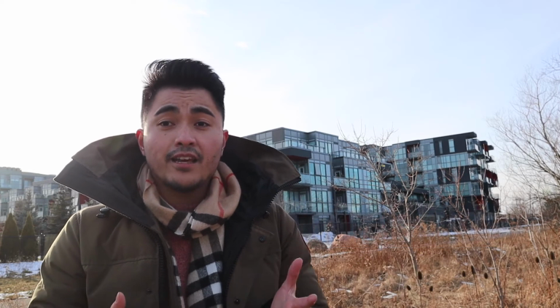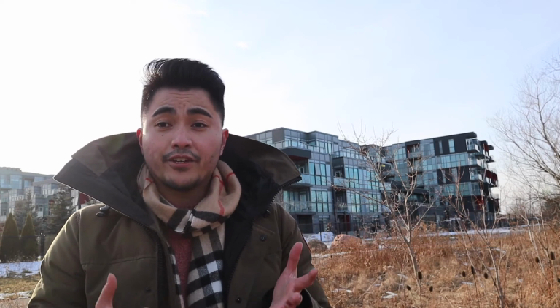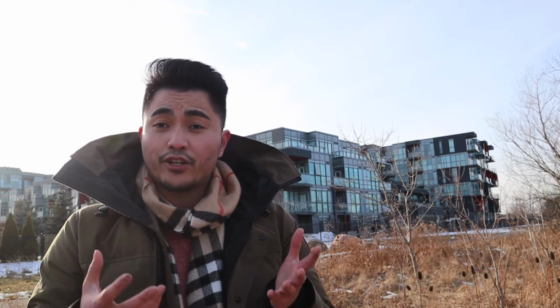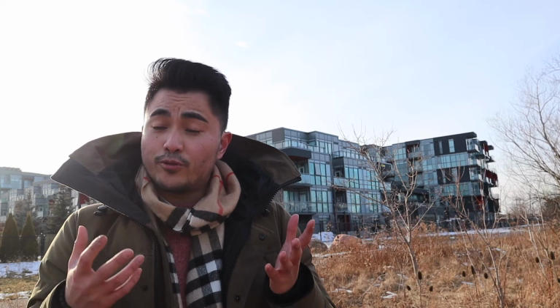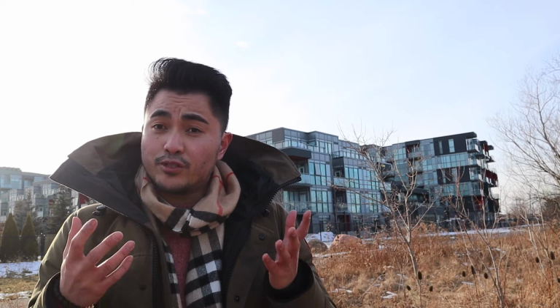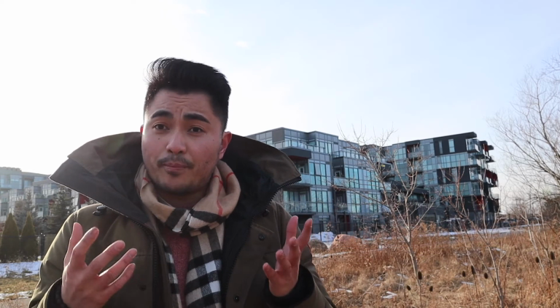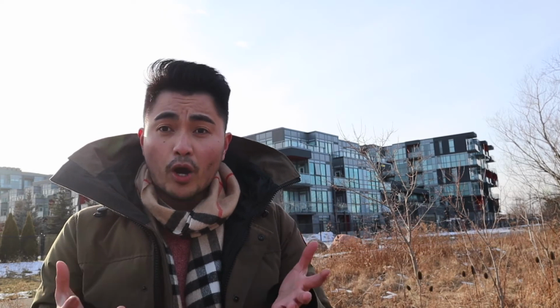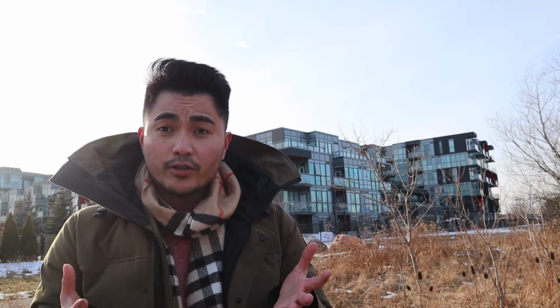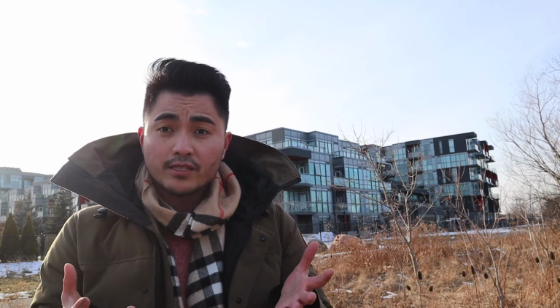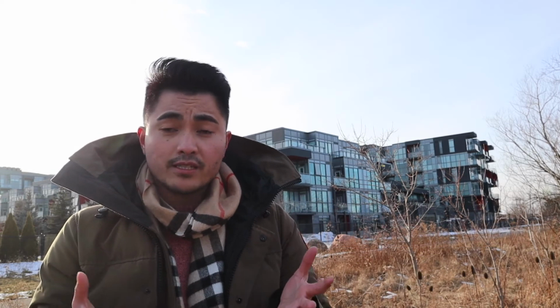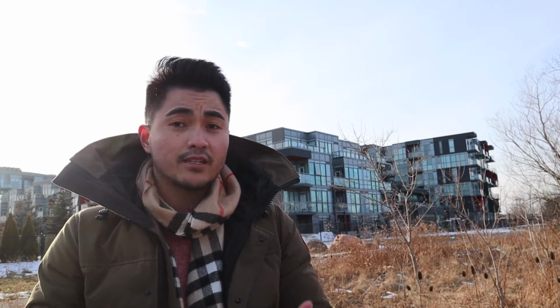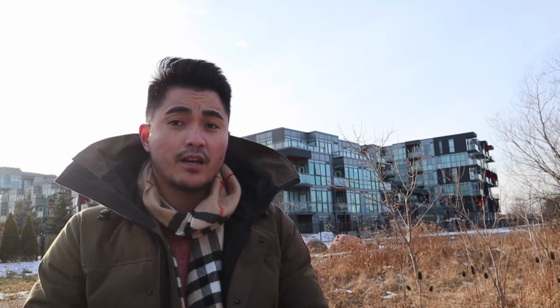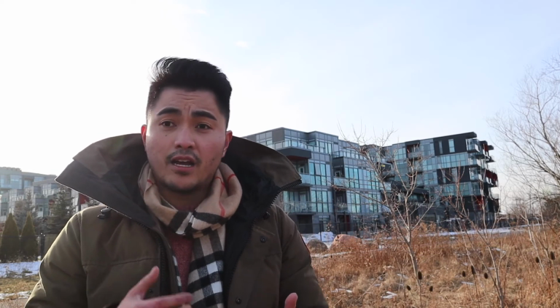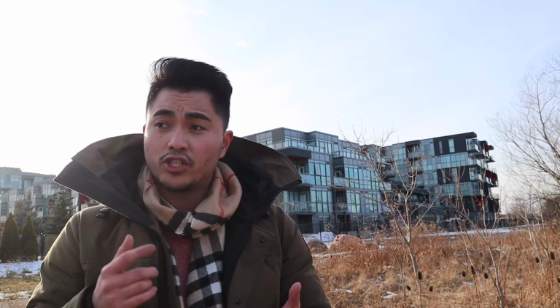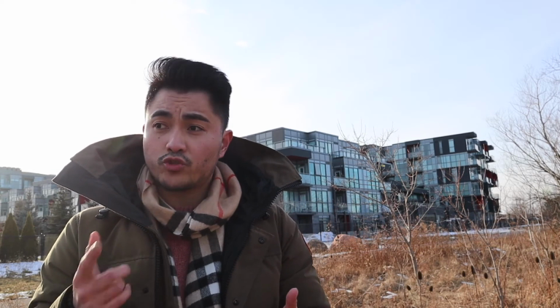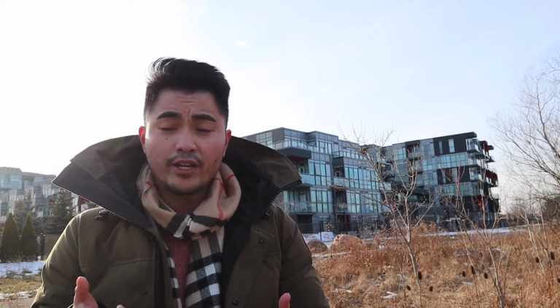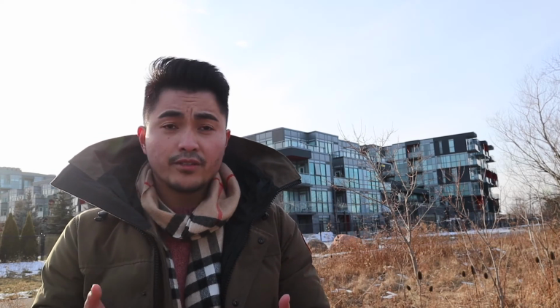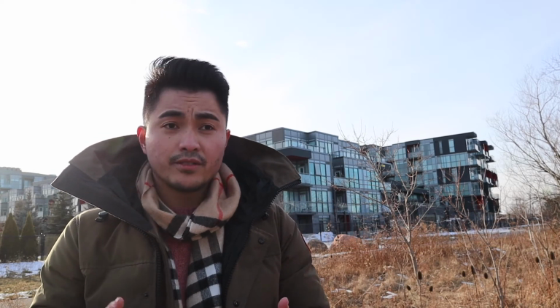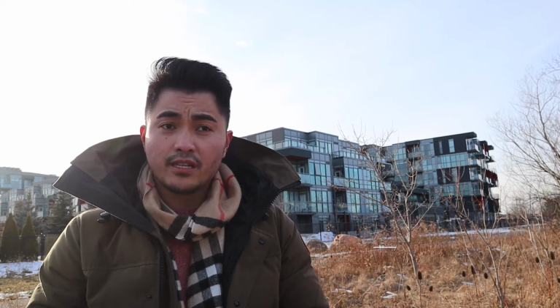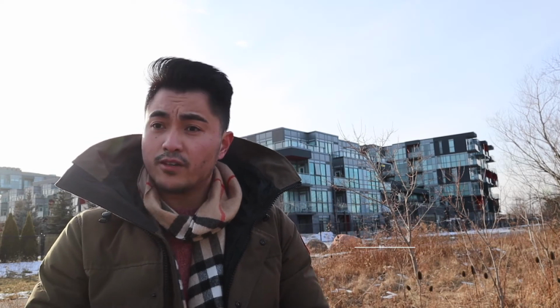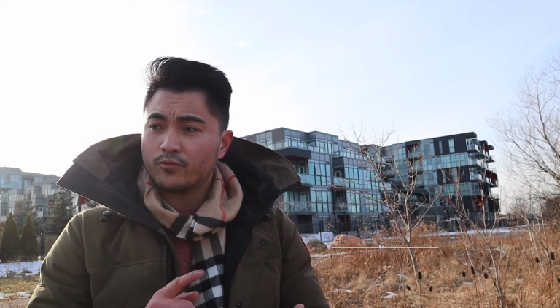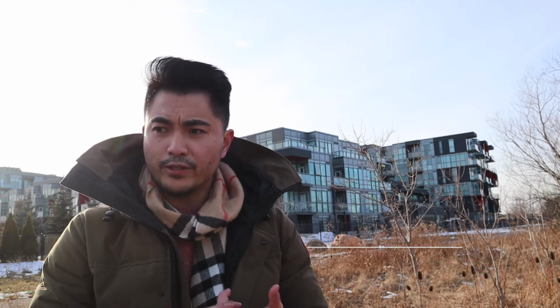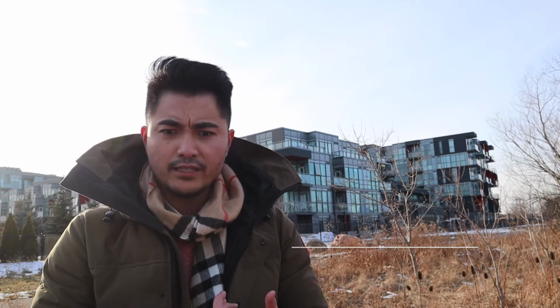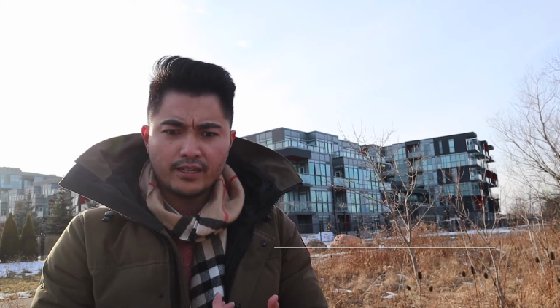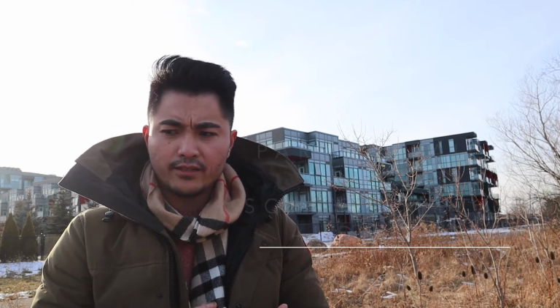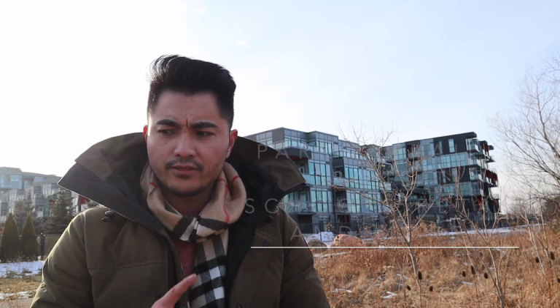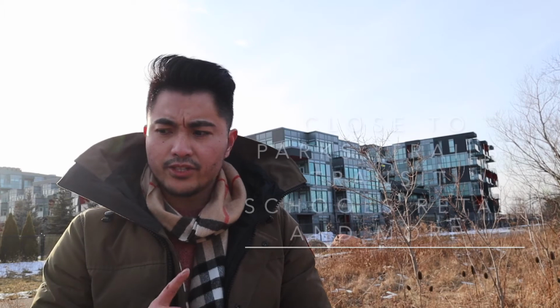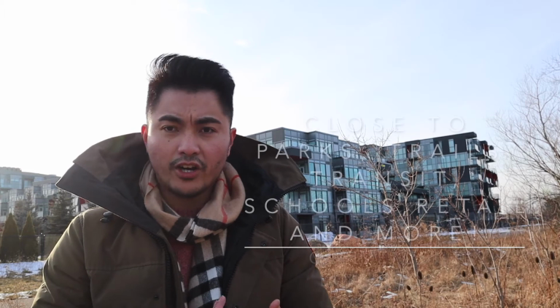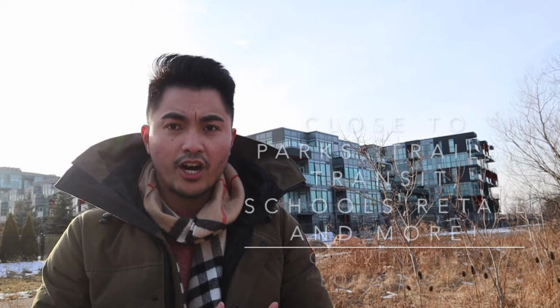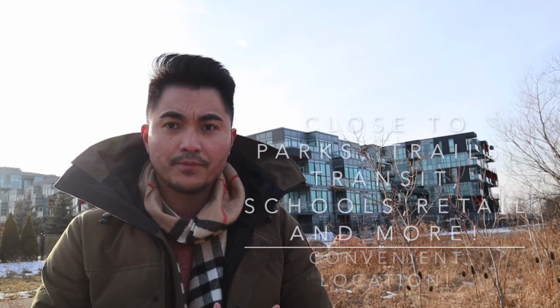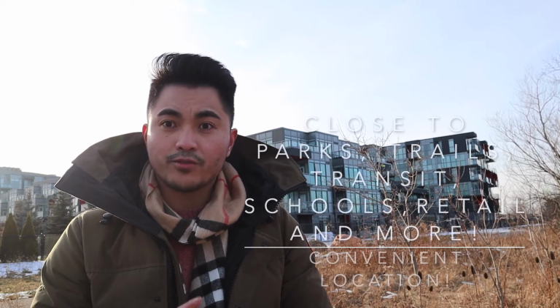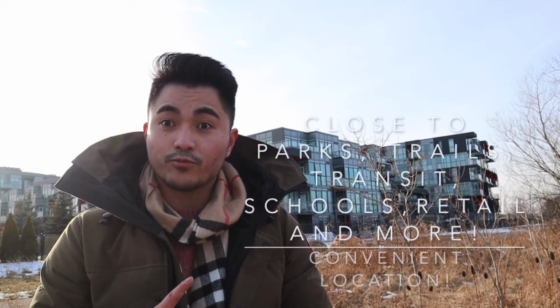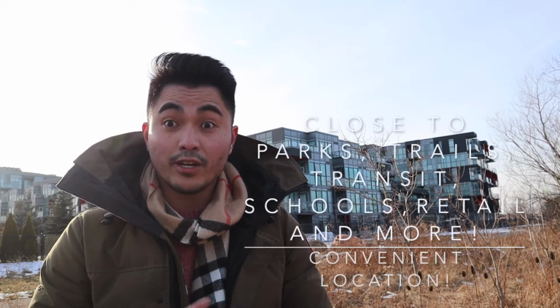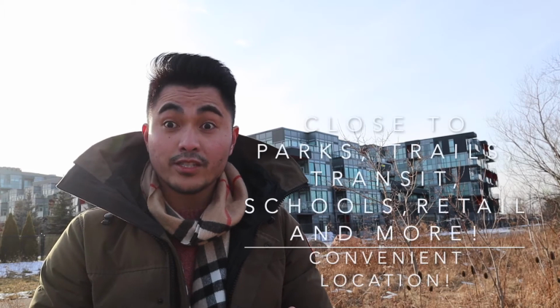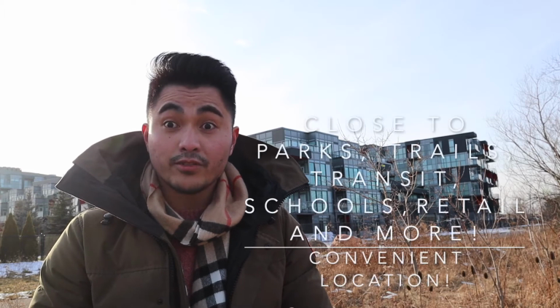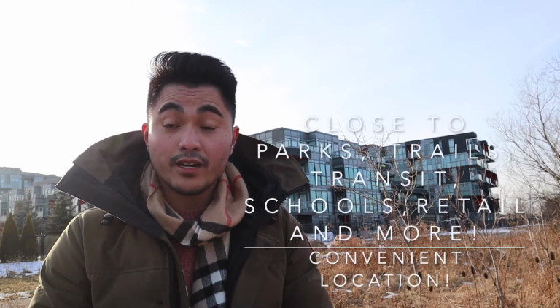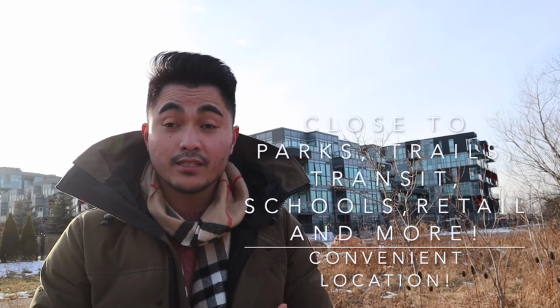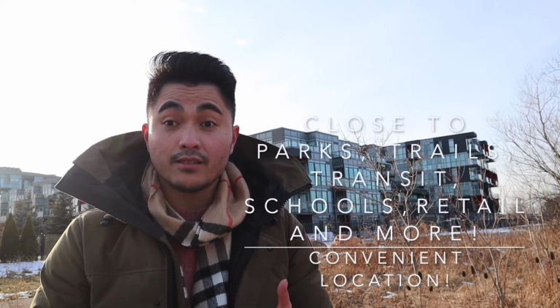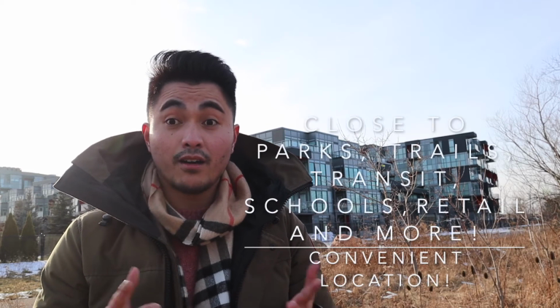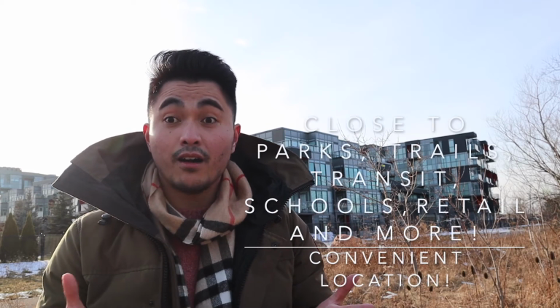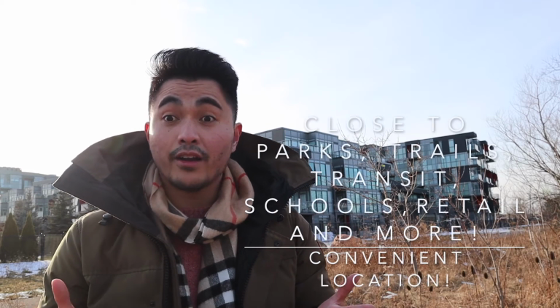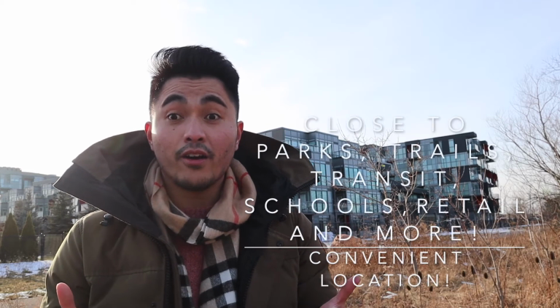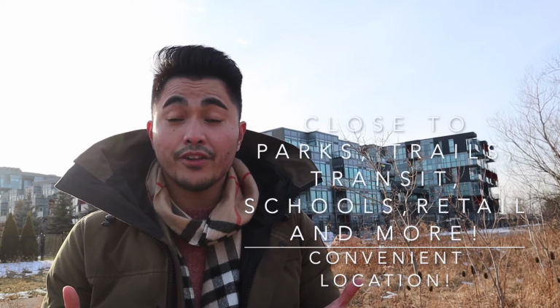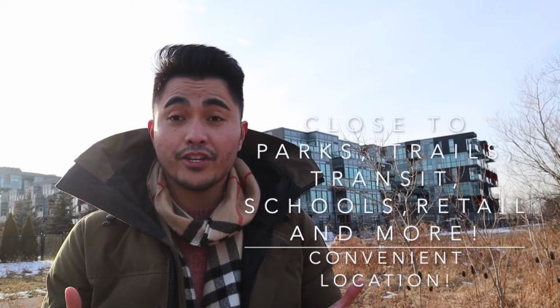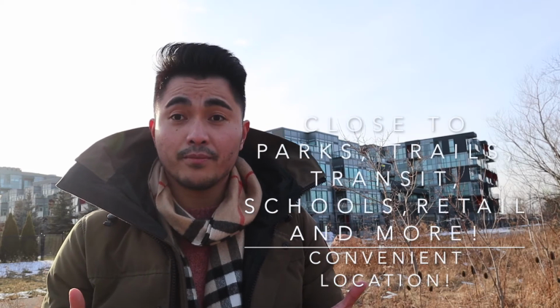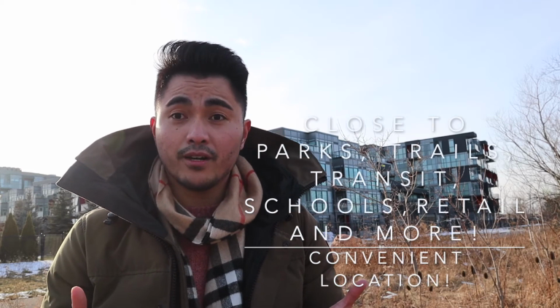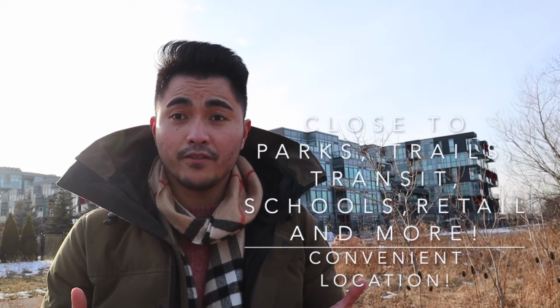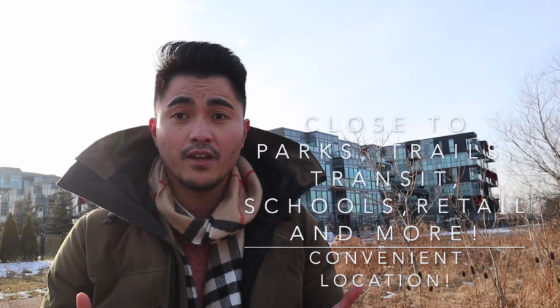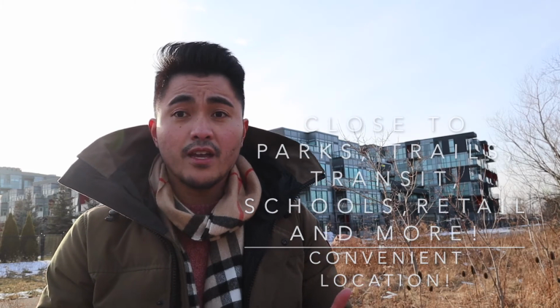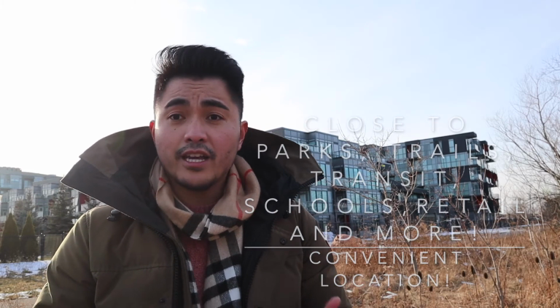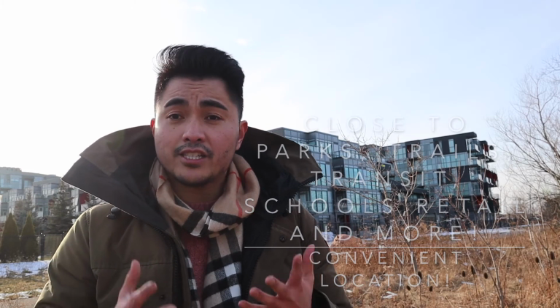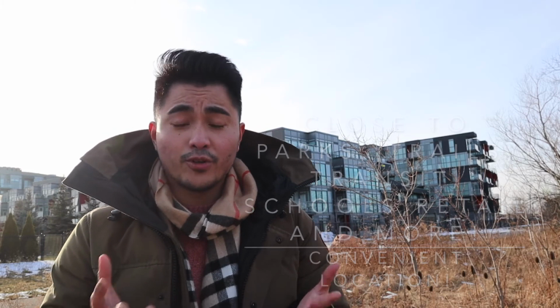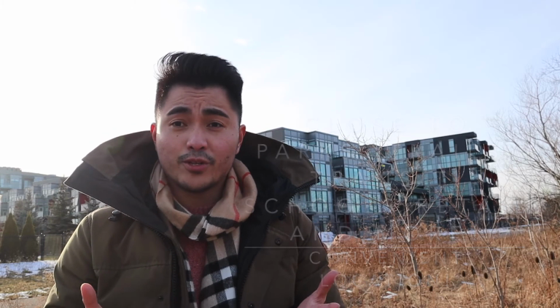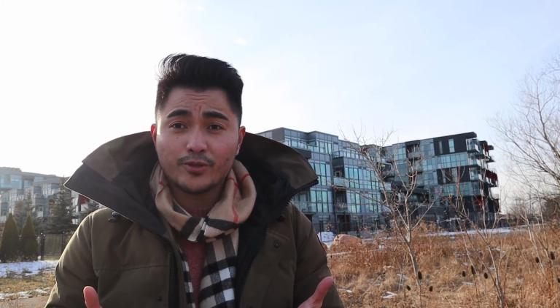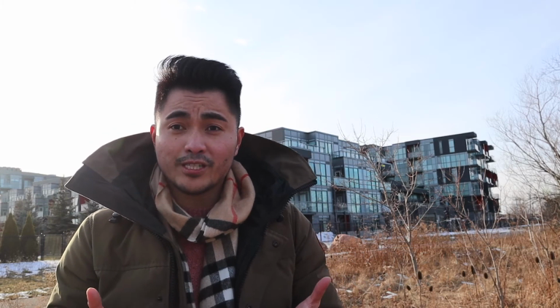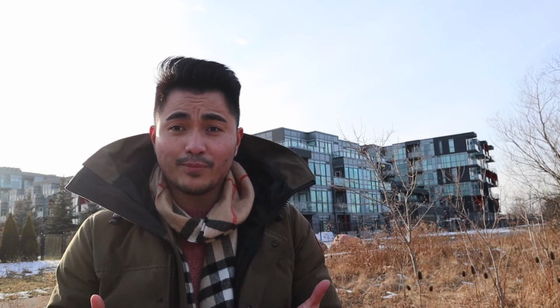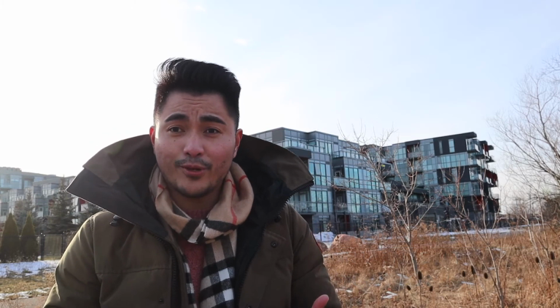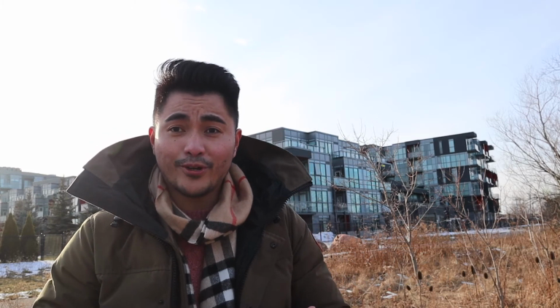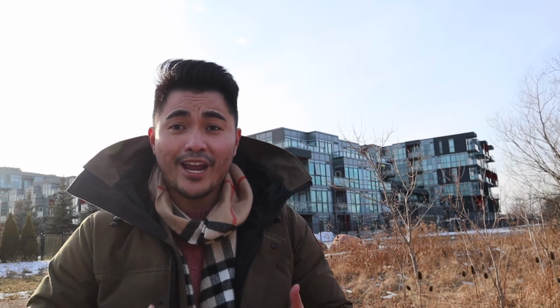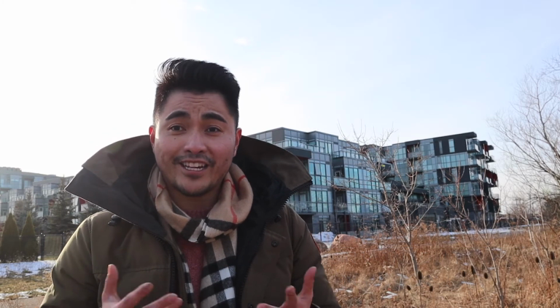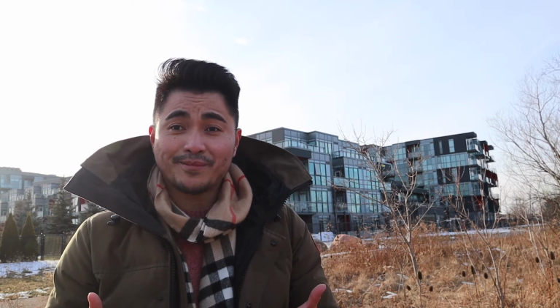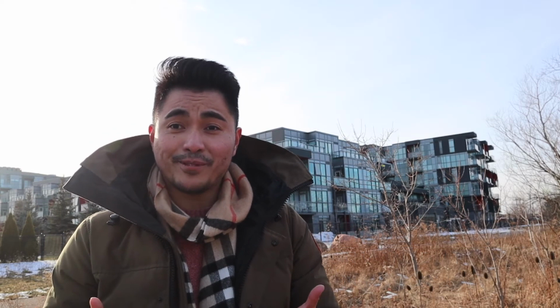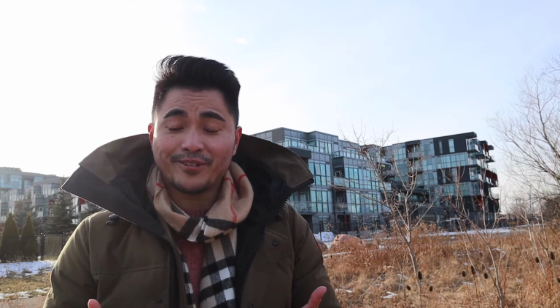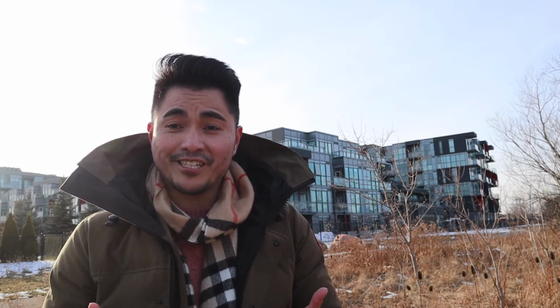You're close to parks, trails, retail, shops, restaurants, and all of the above. It's yours to explore and experience.